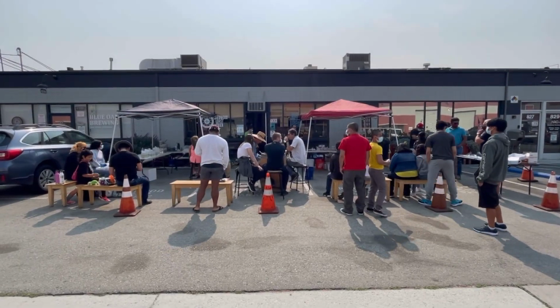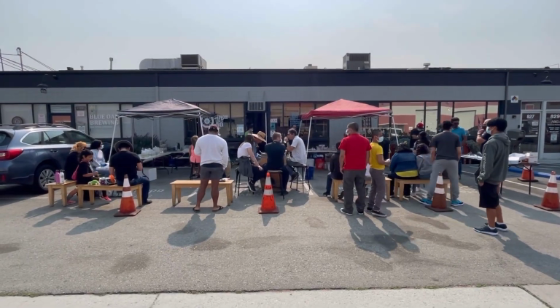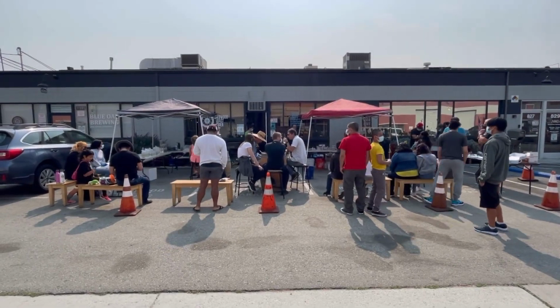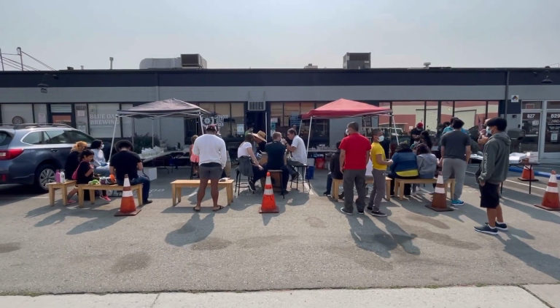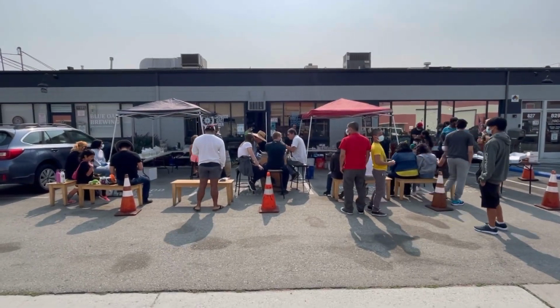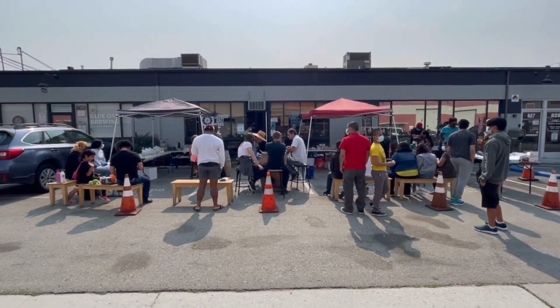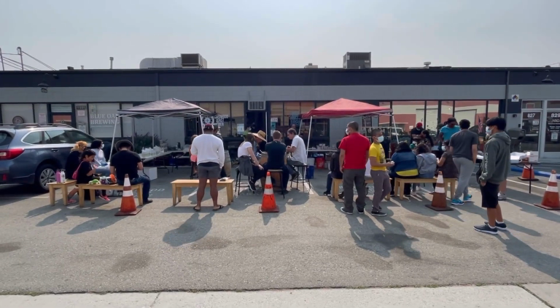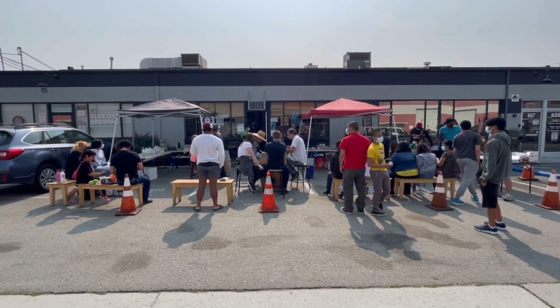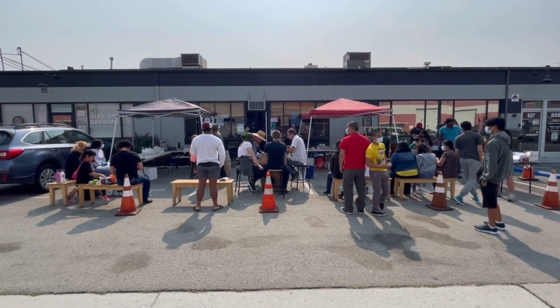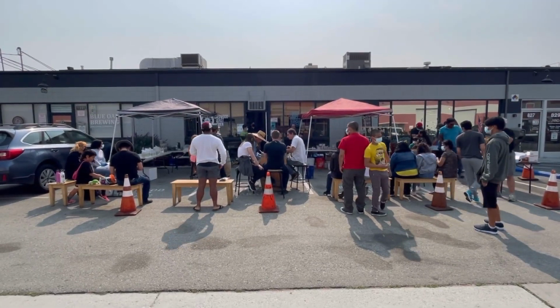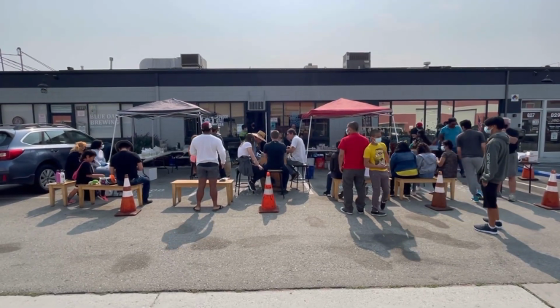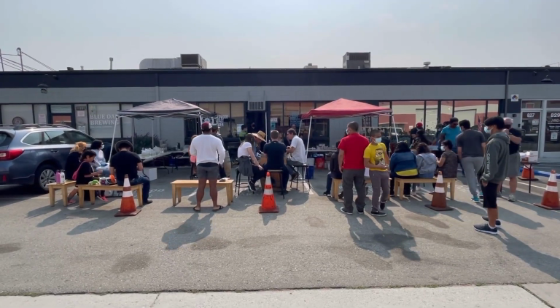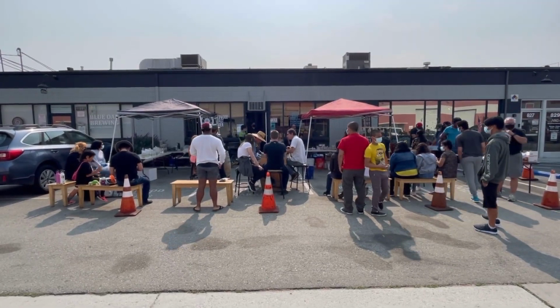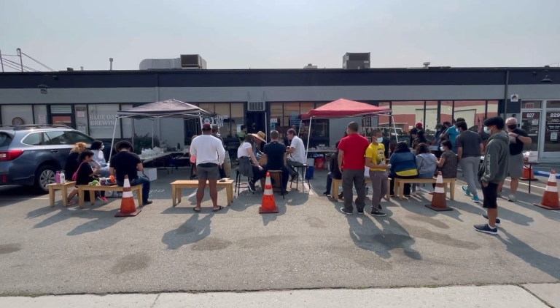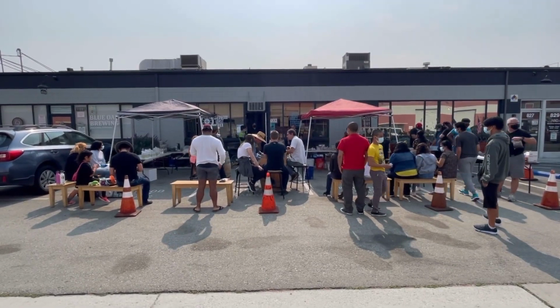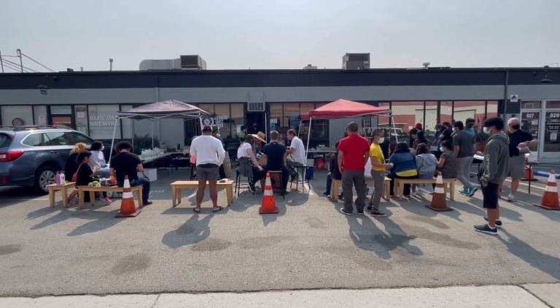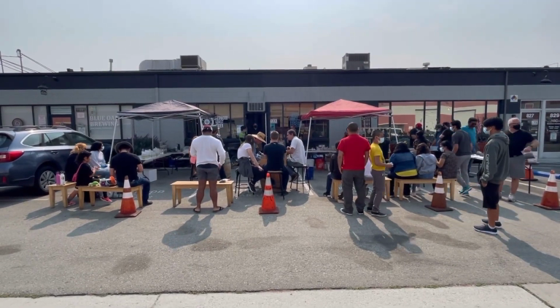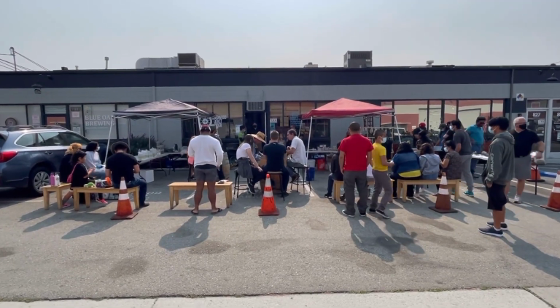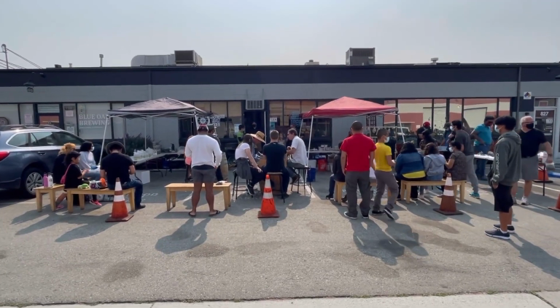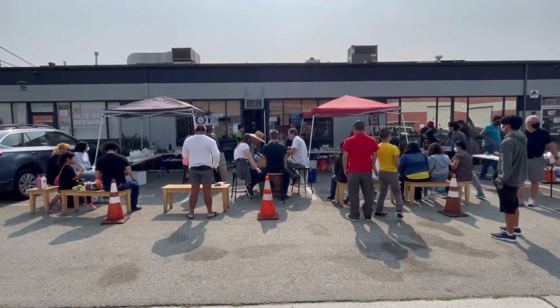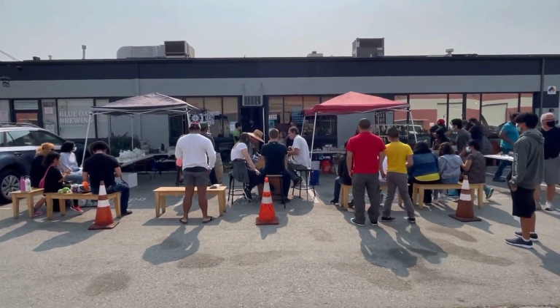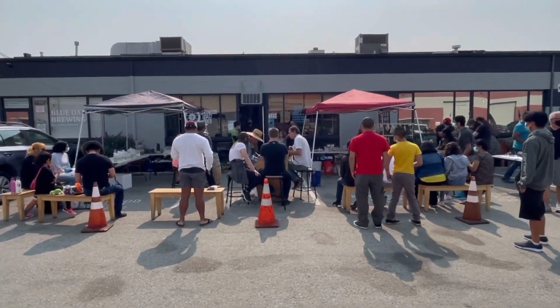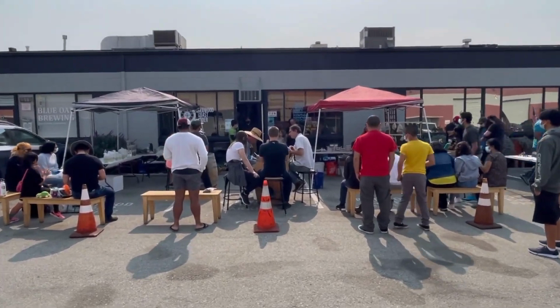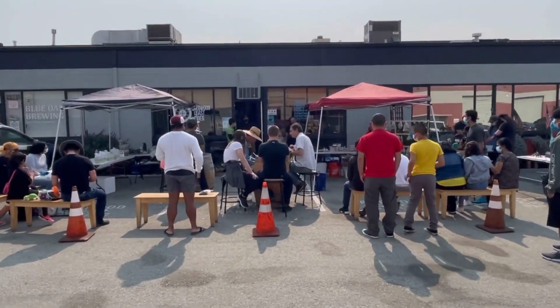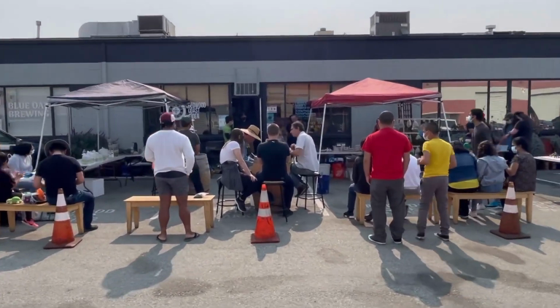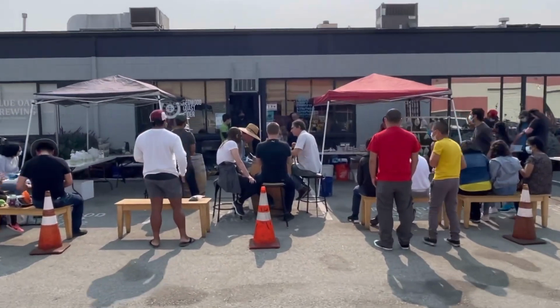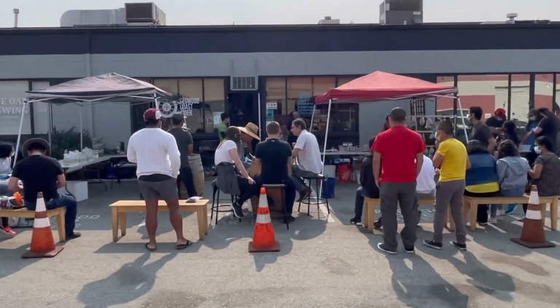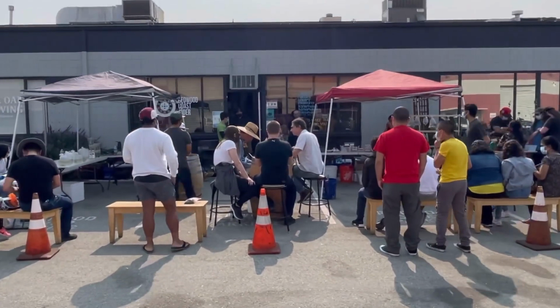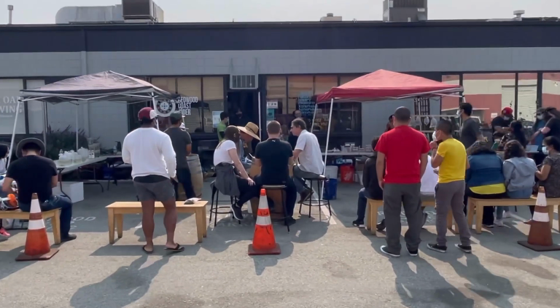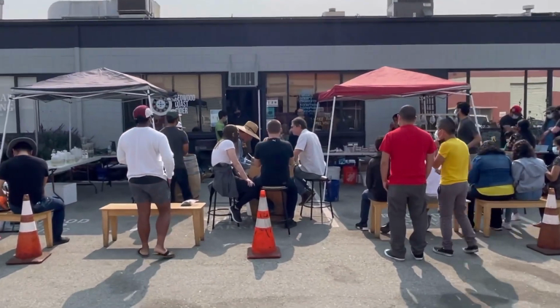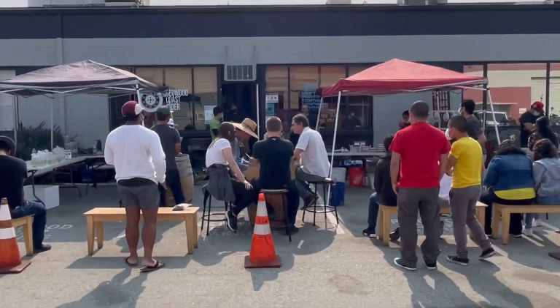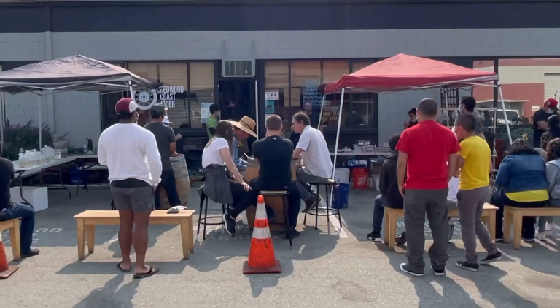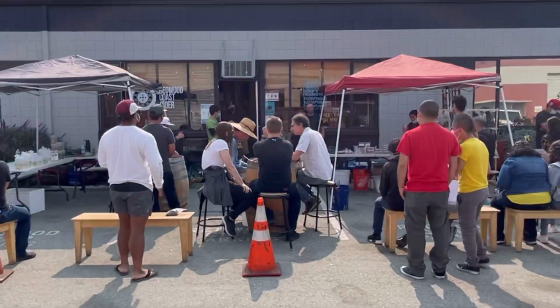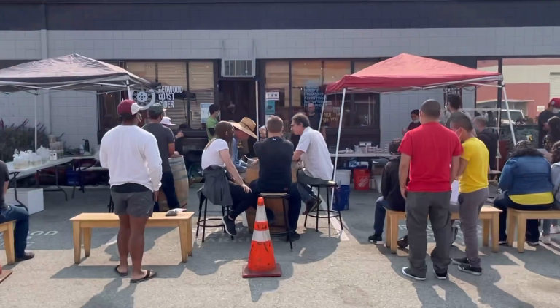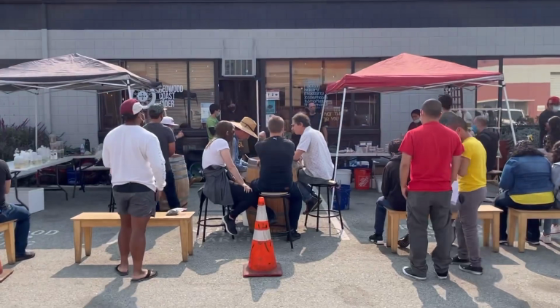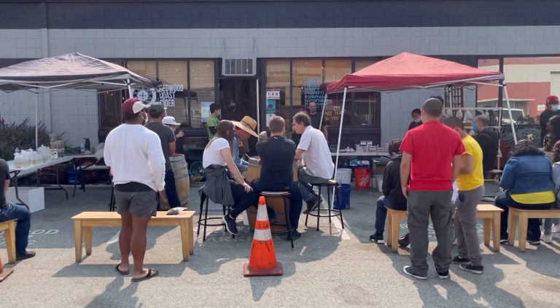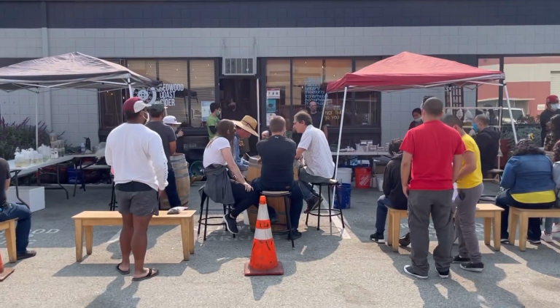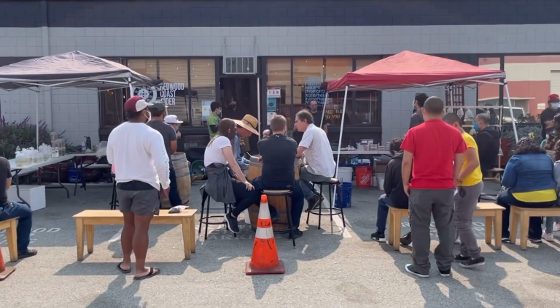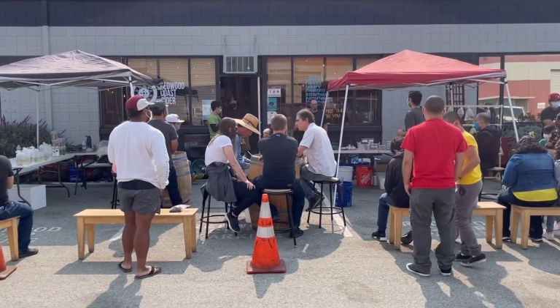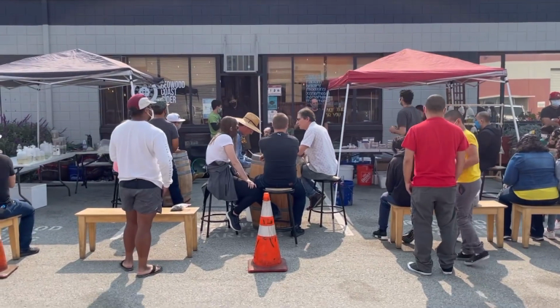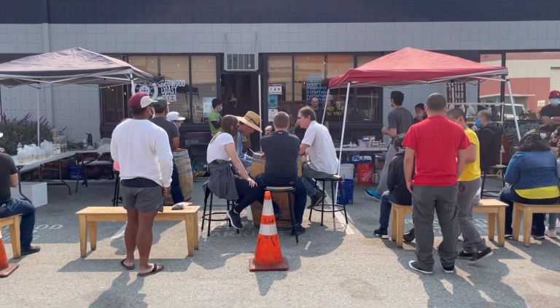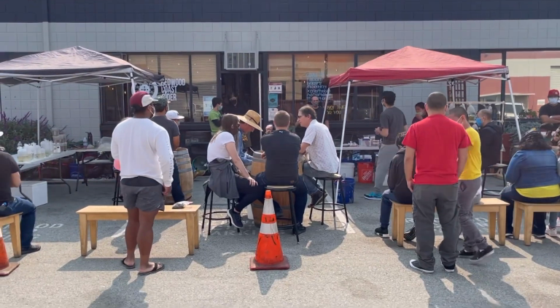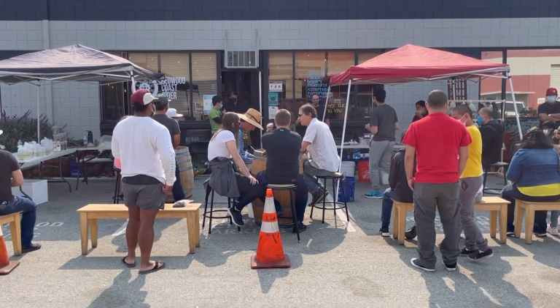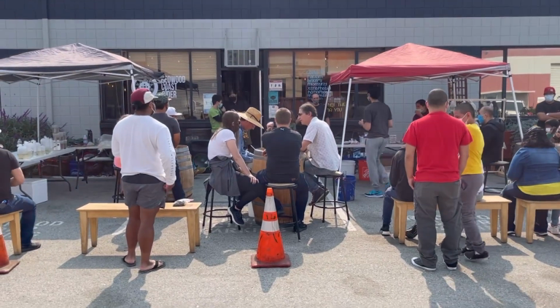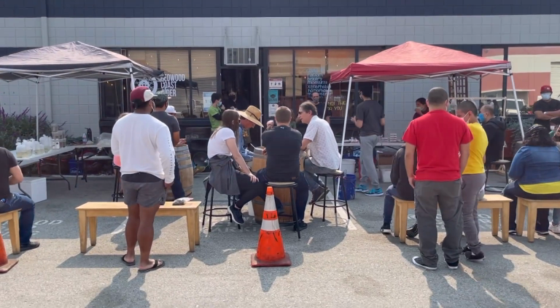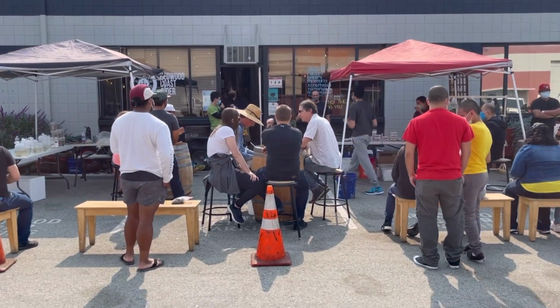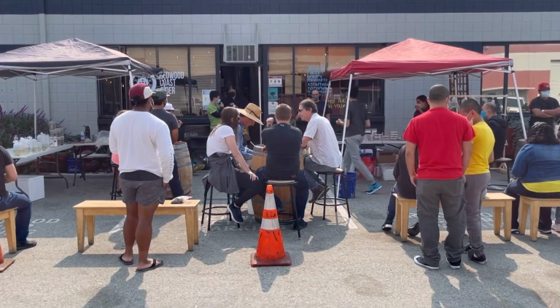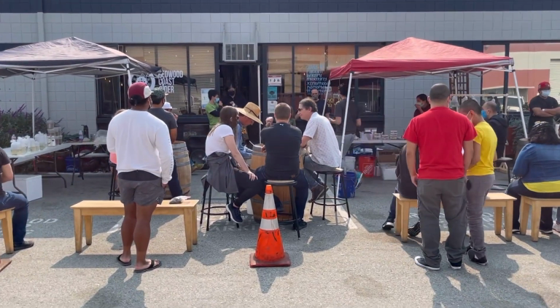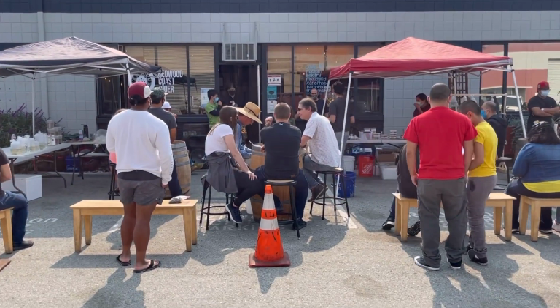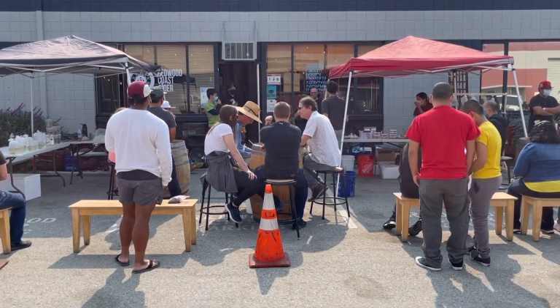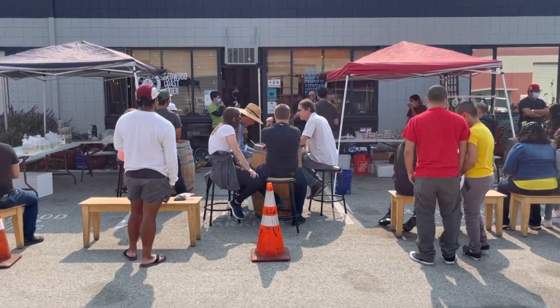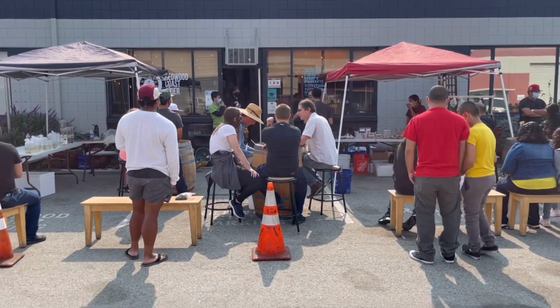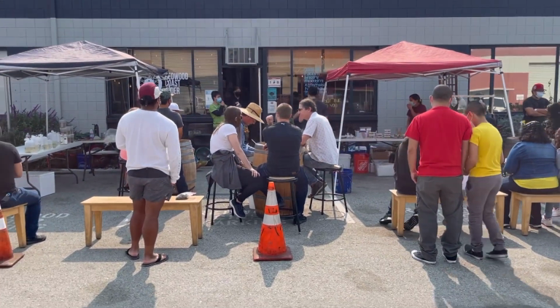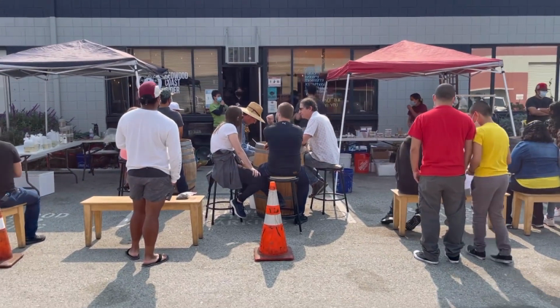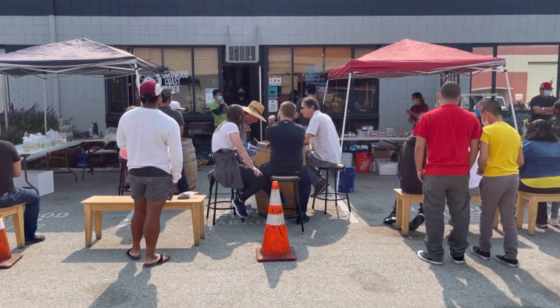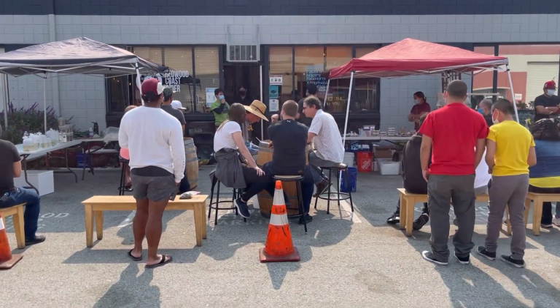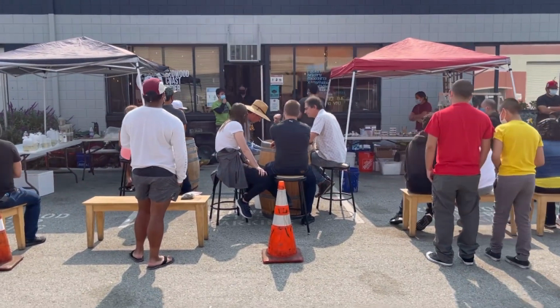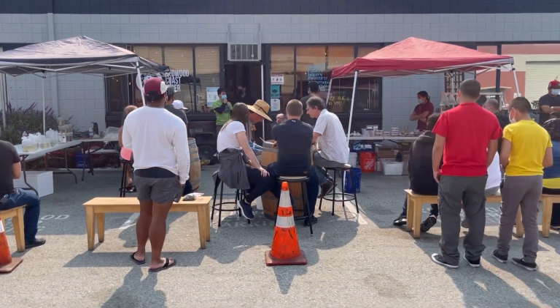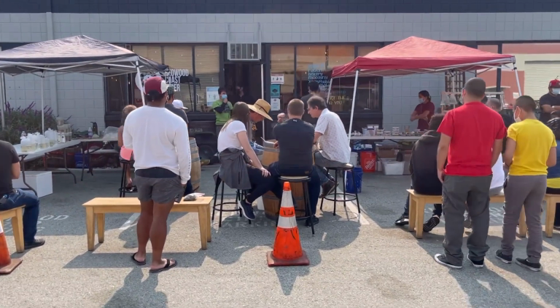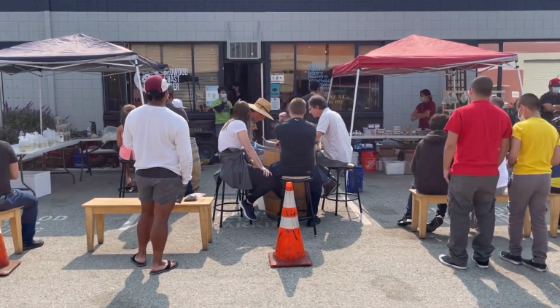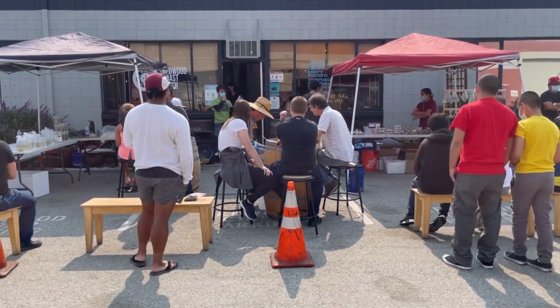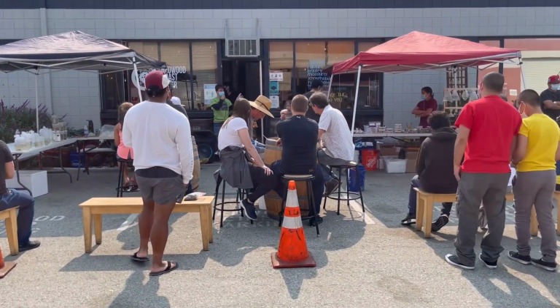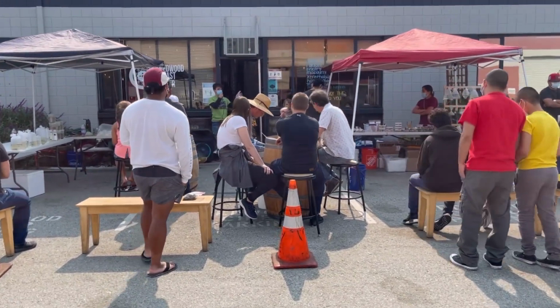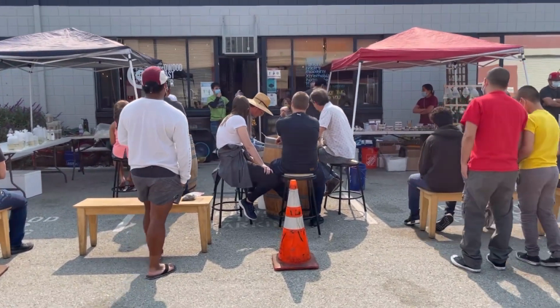We're starting the auction now. We have some live plants and fish and other stuff up for auction. Let's check it out.